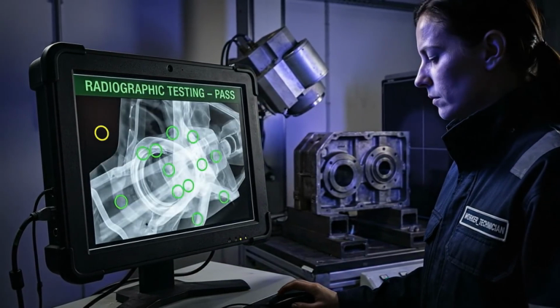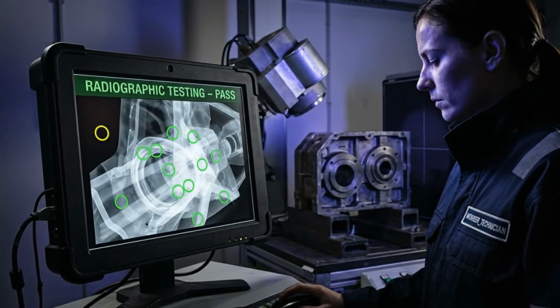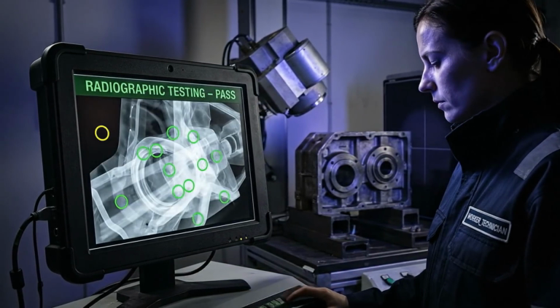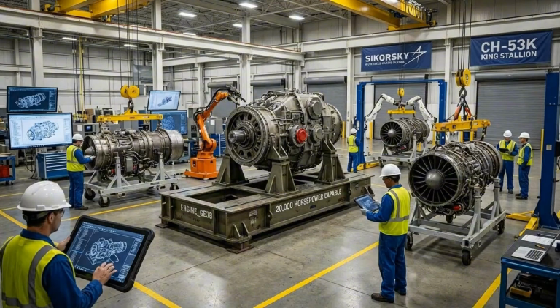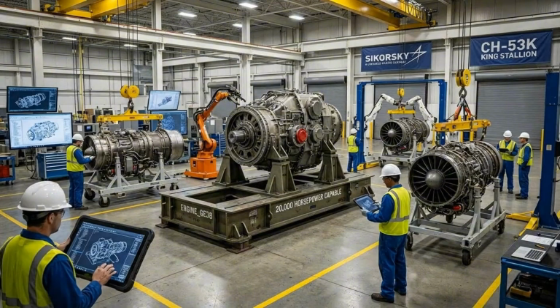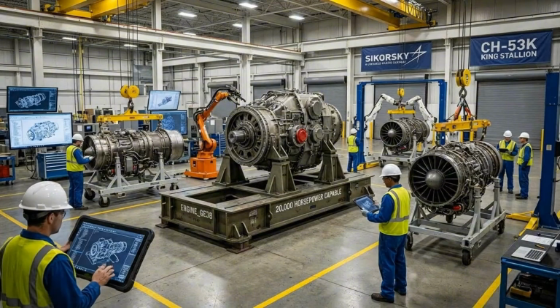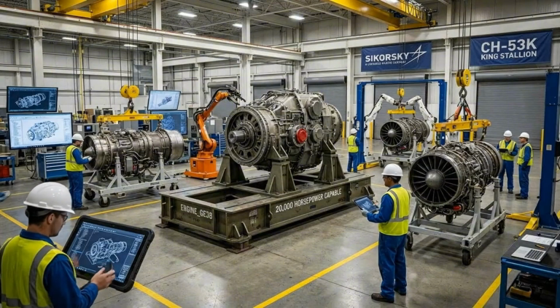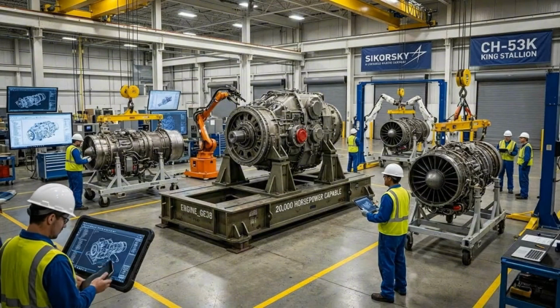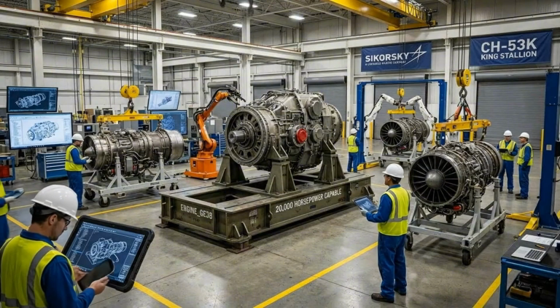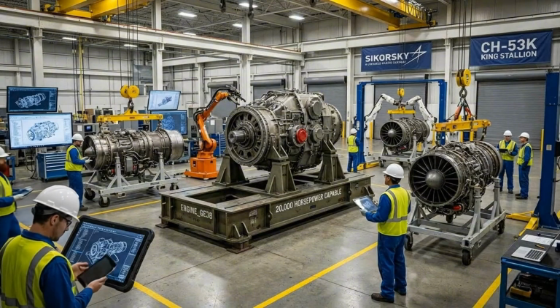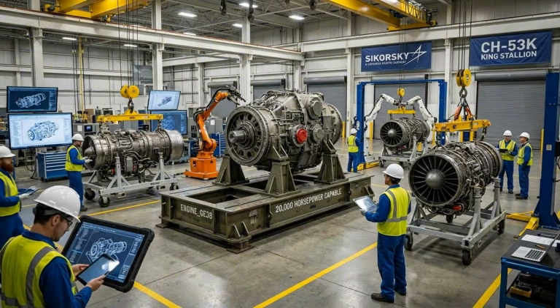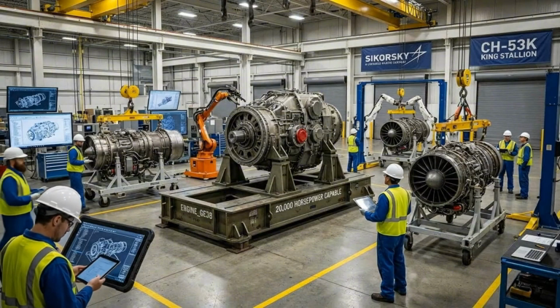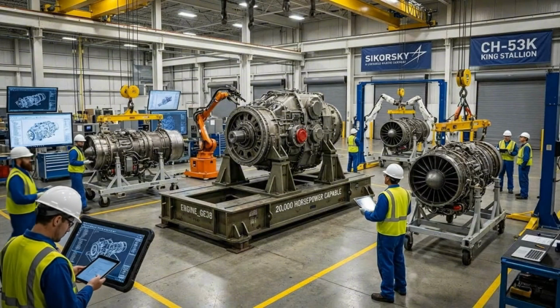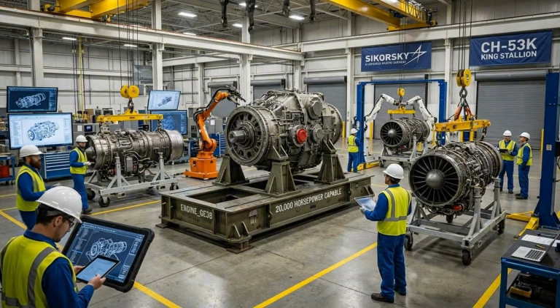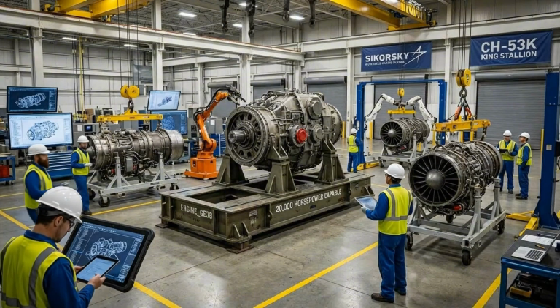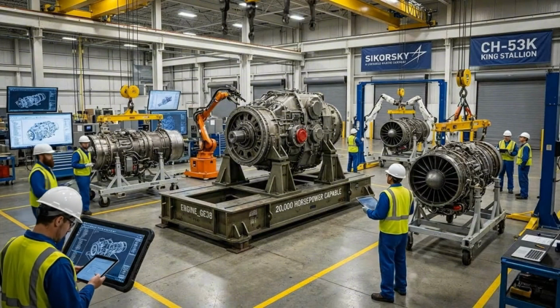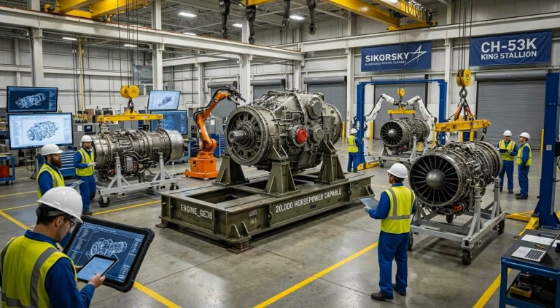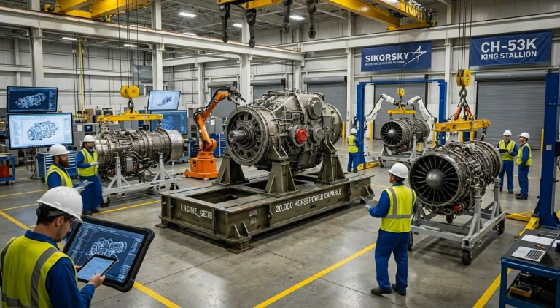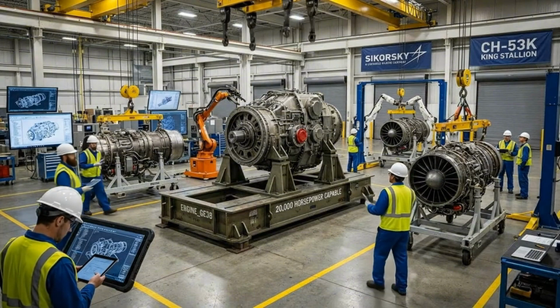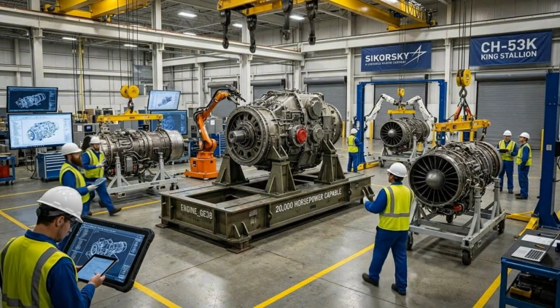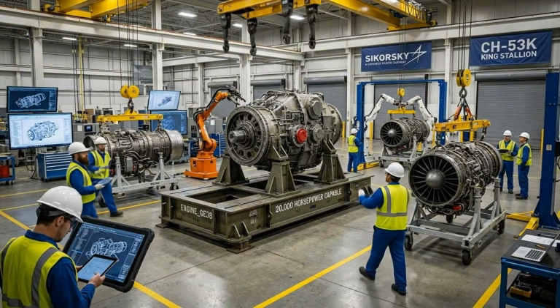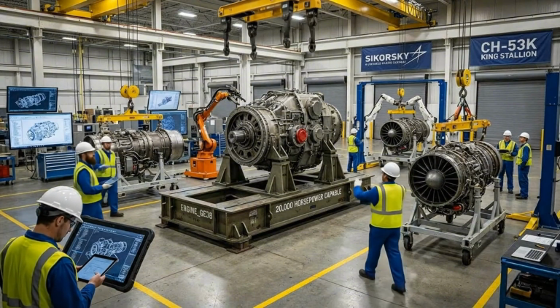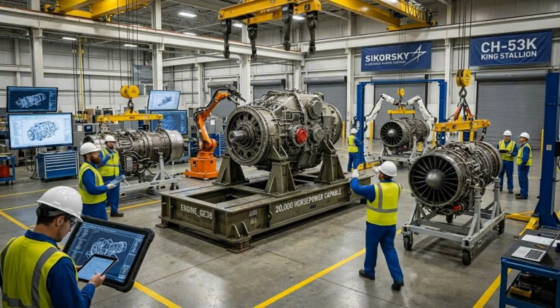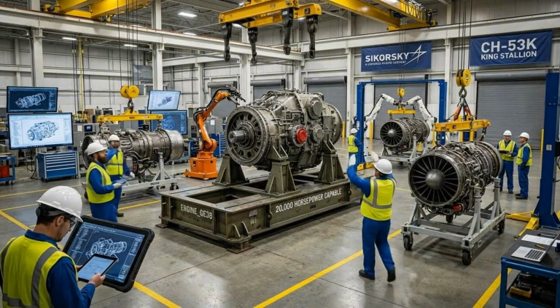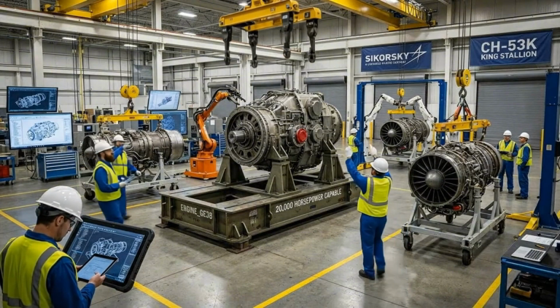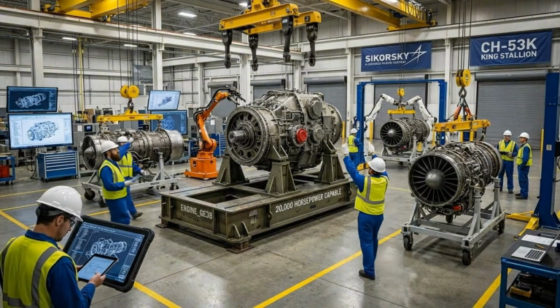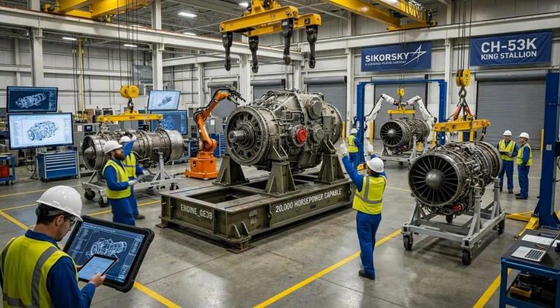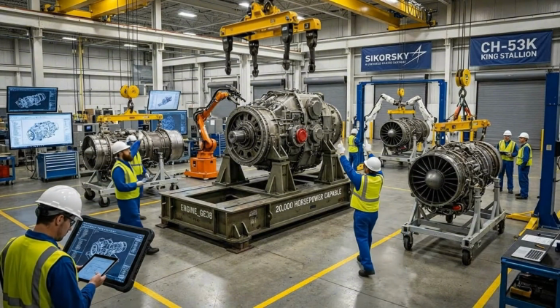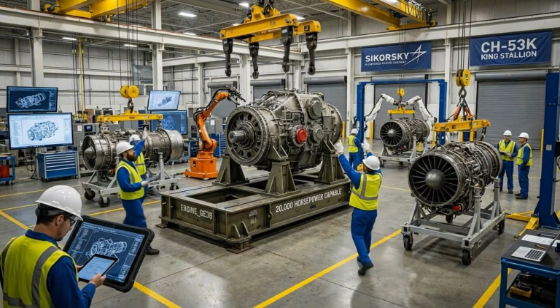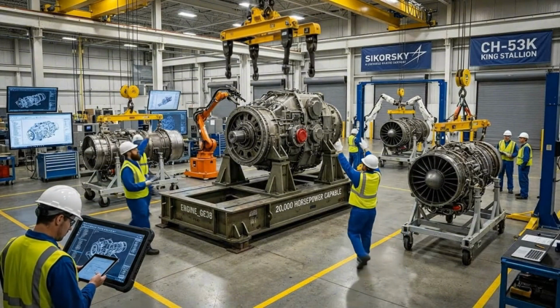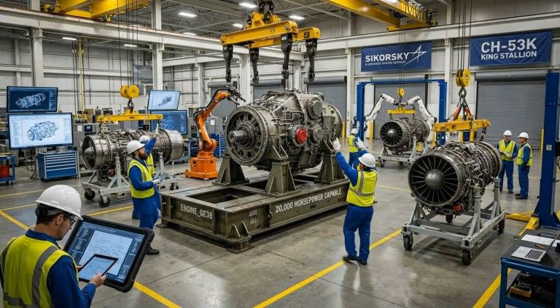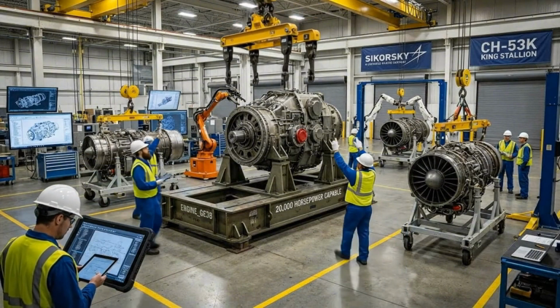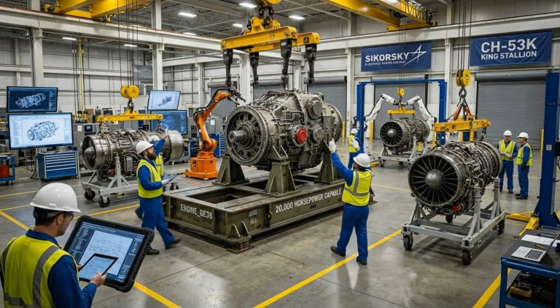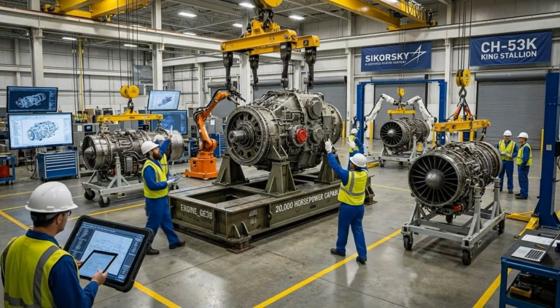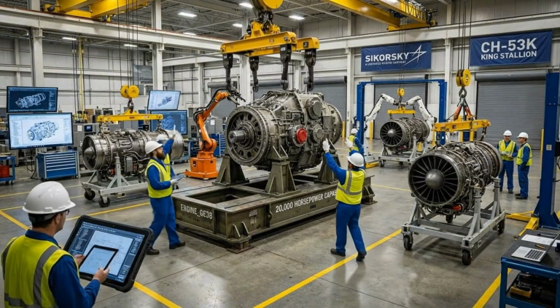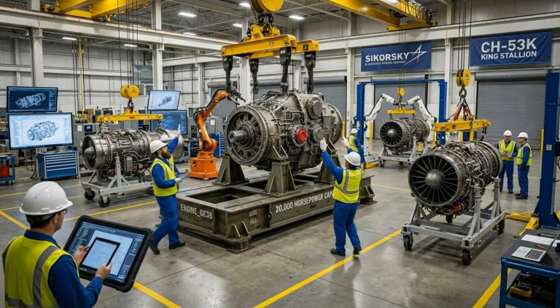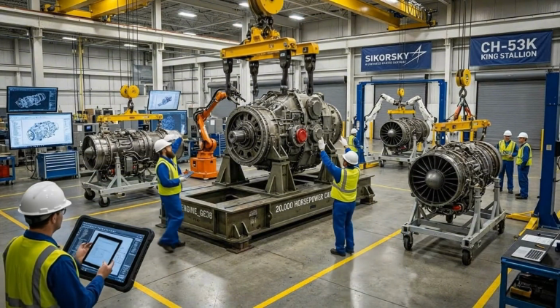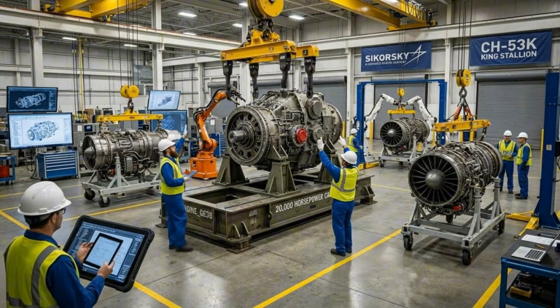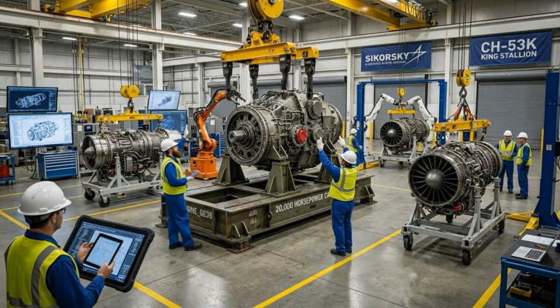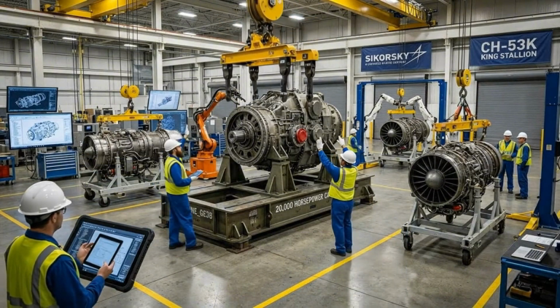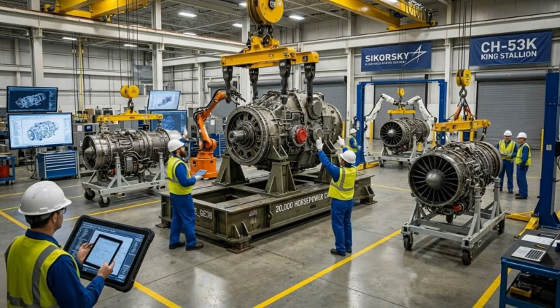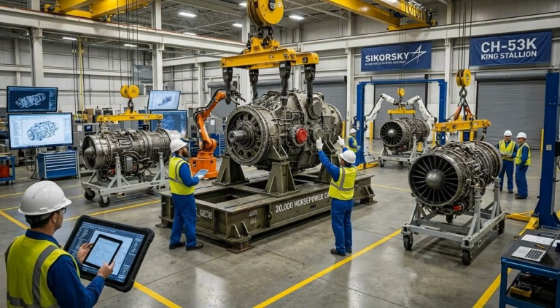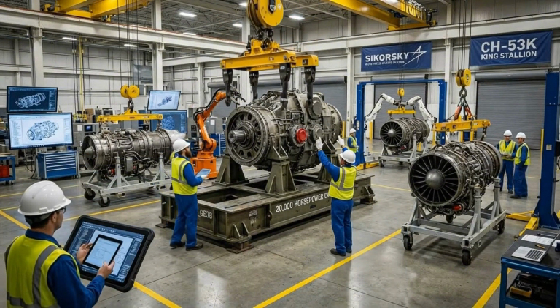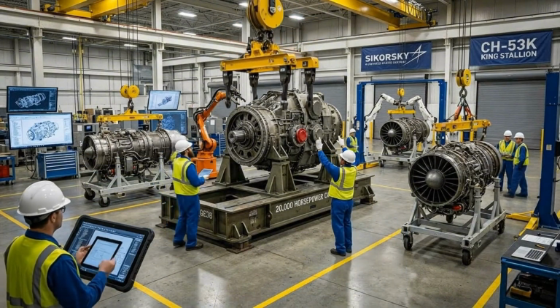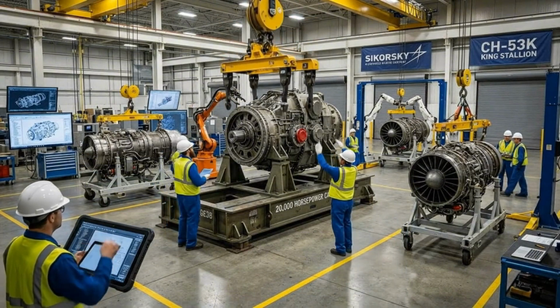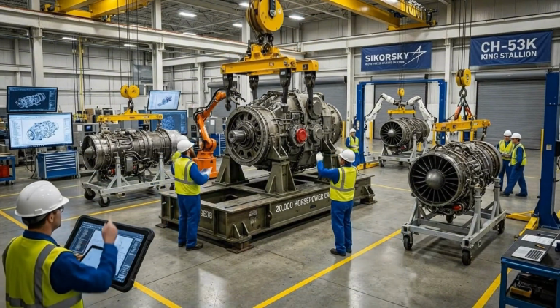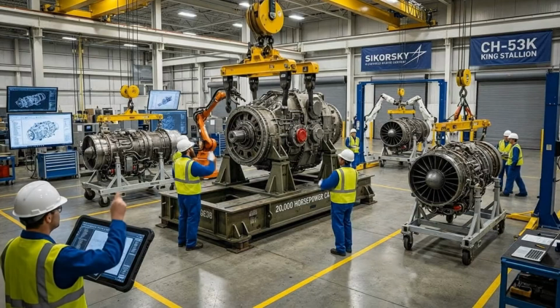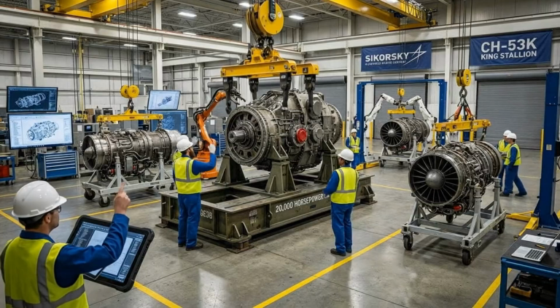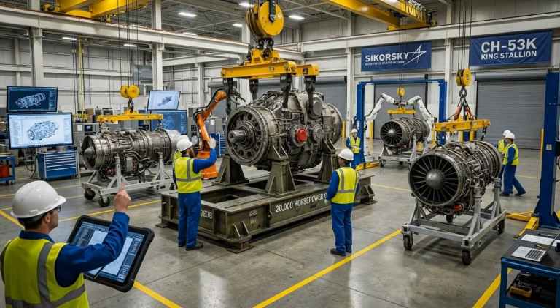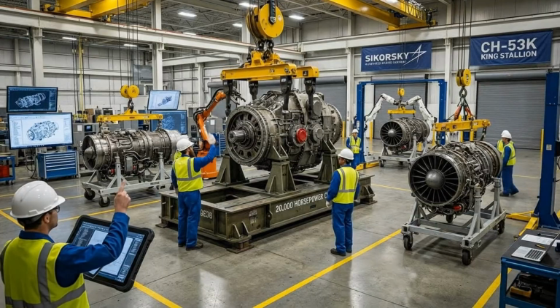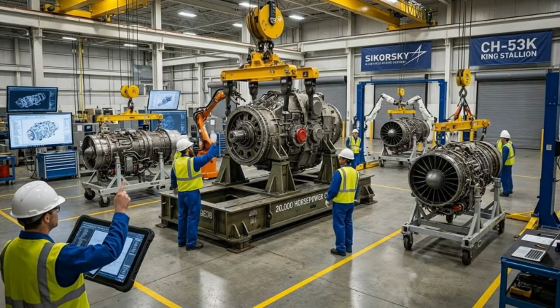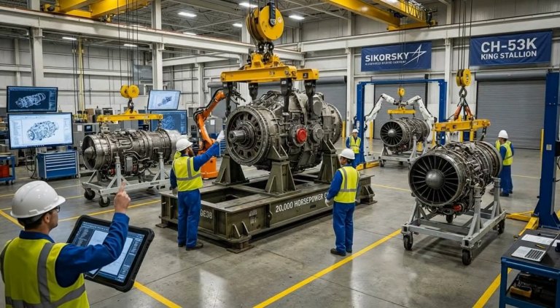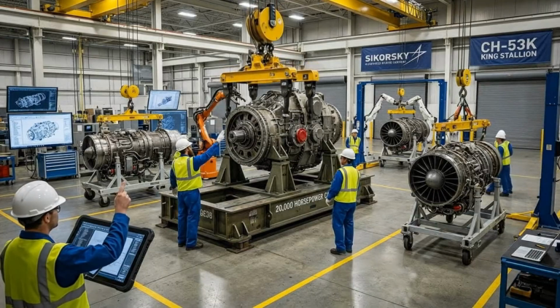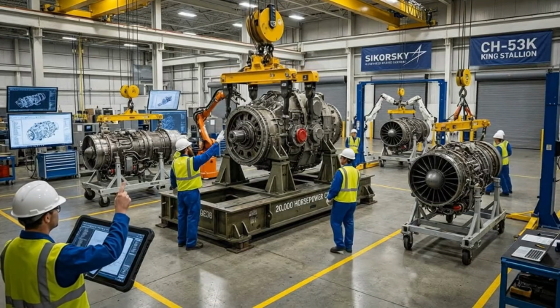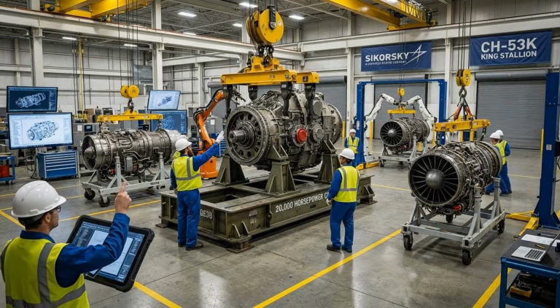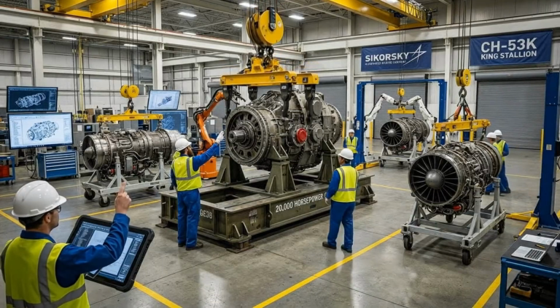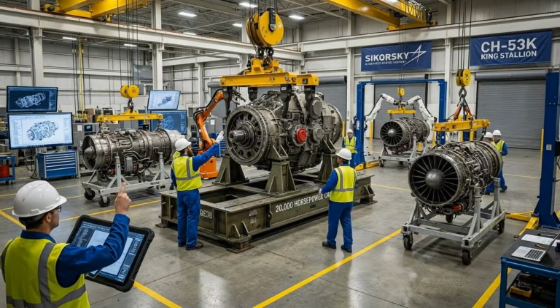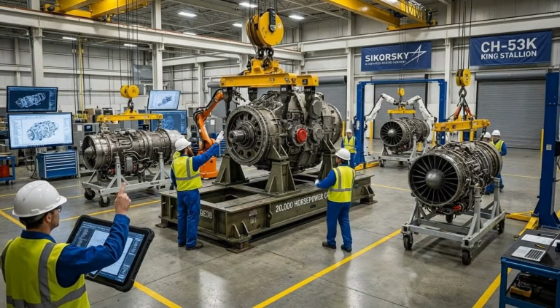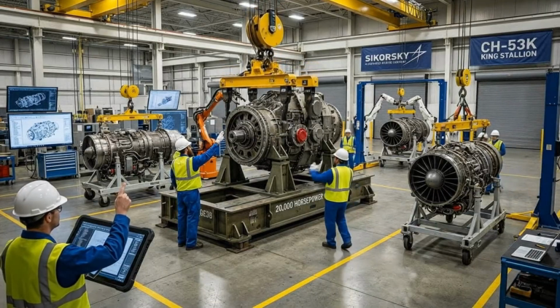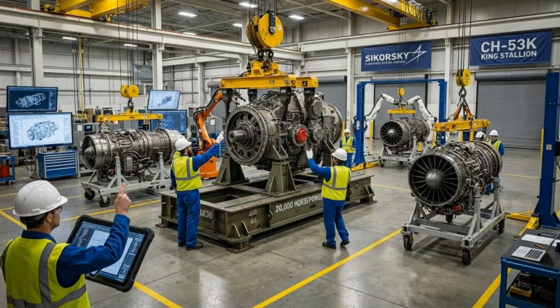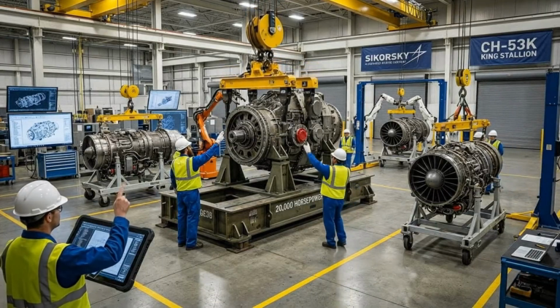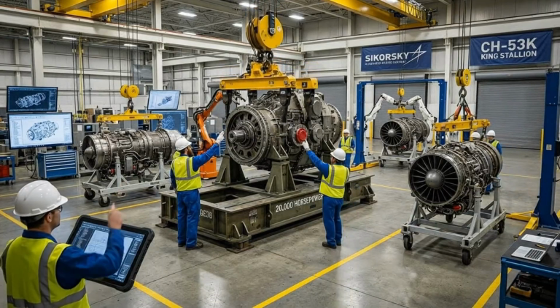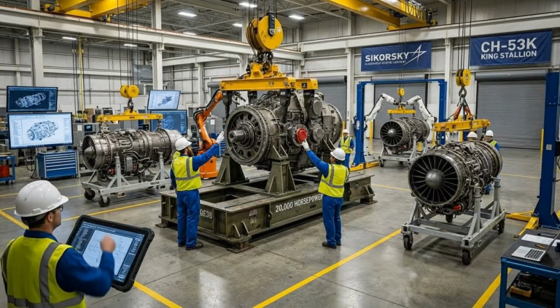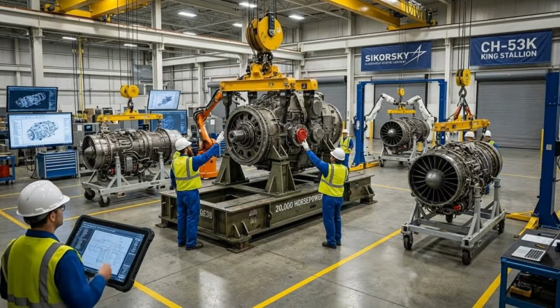Bring it down slowly. Watch the clearance on the left. Hold steady. Looks good.